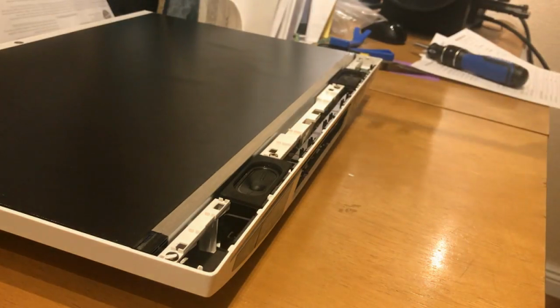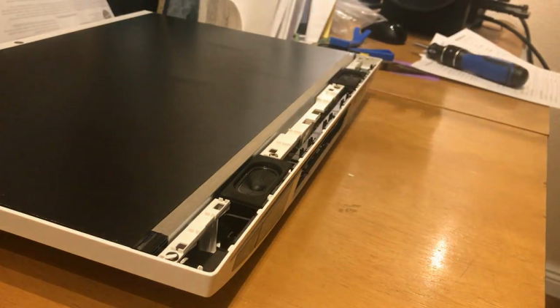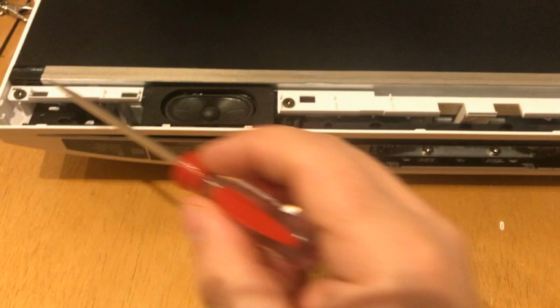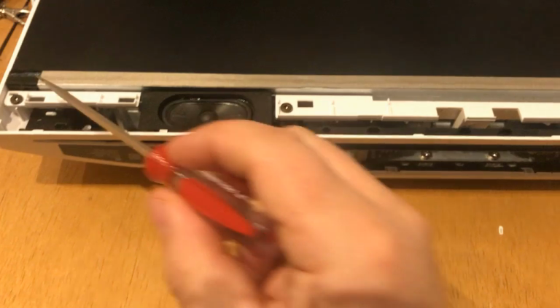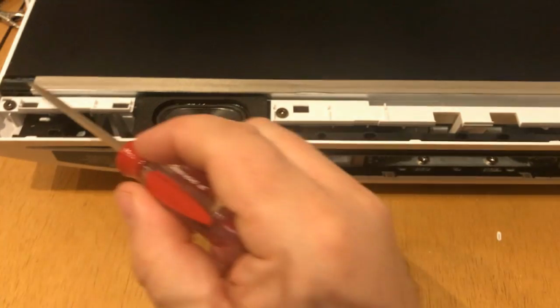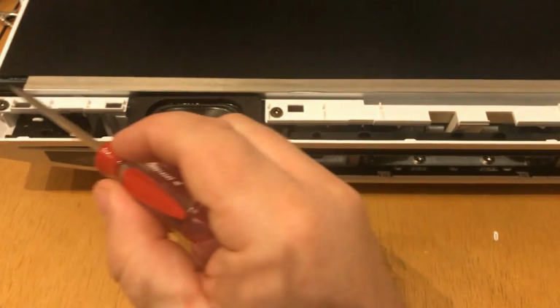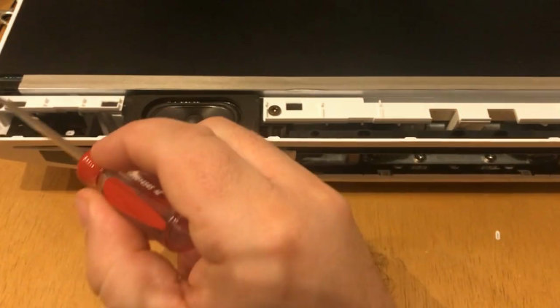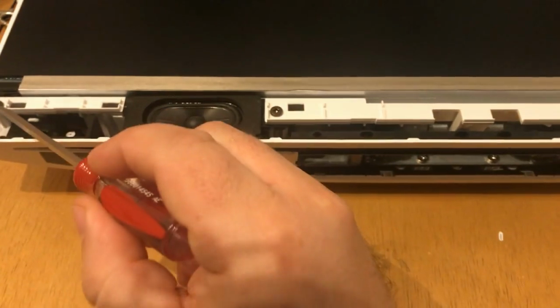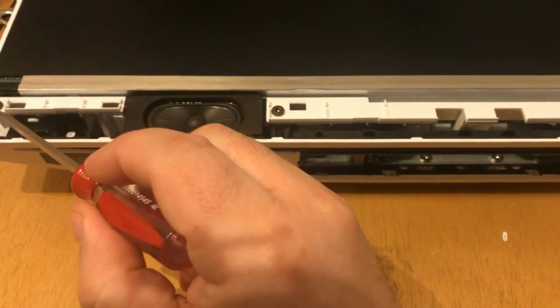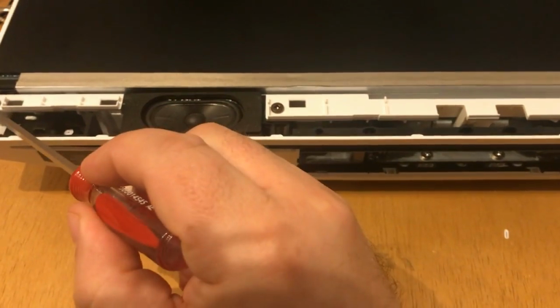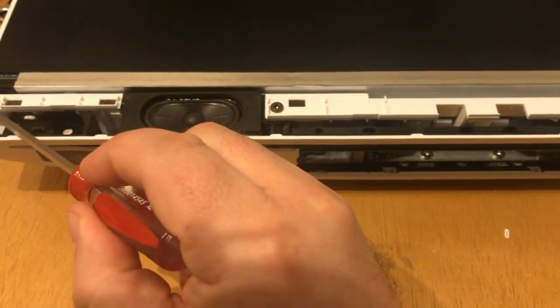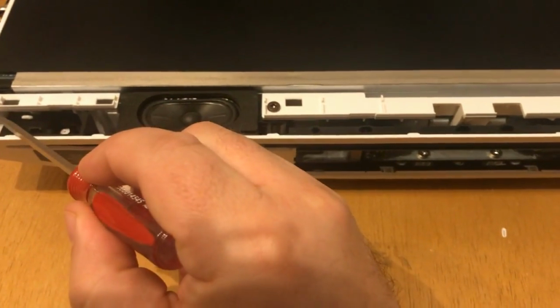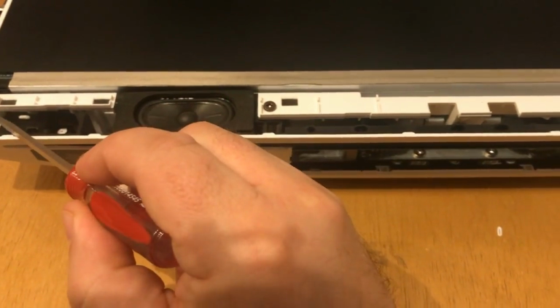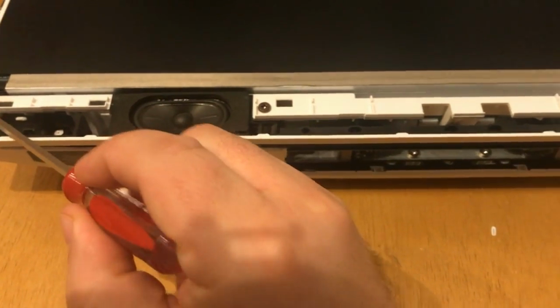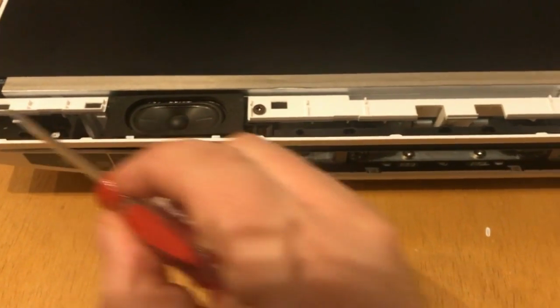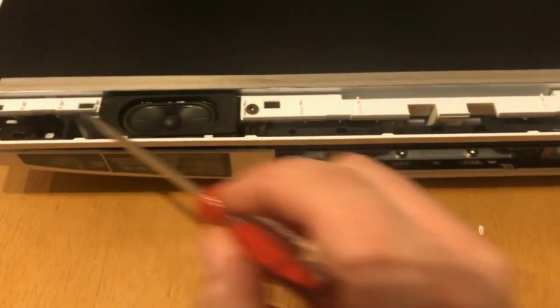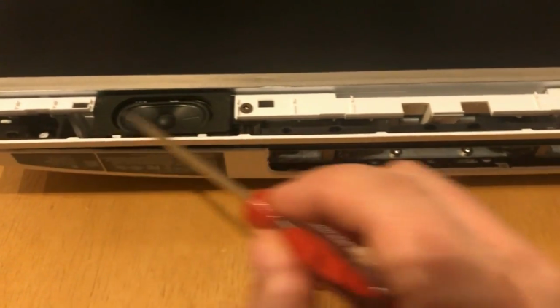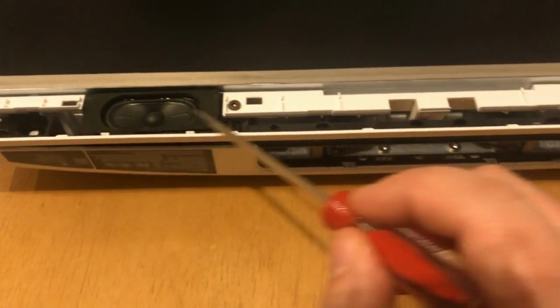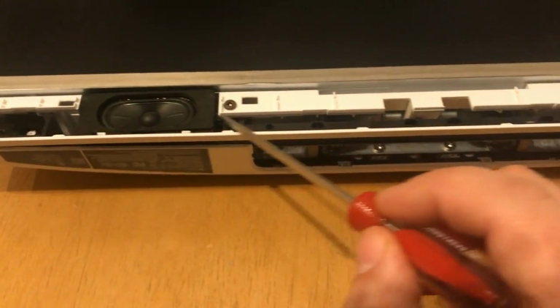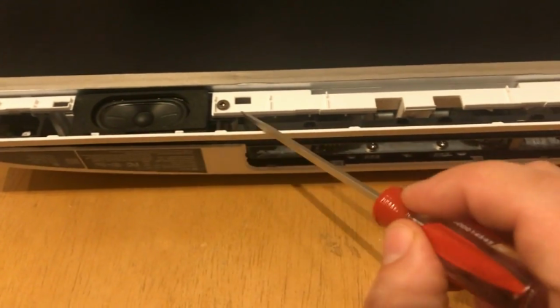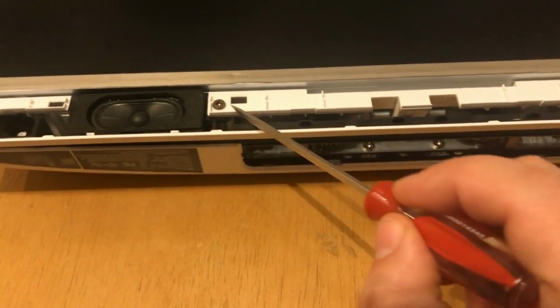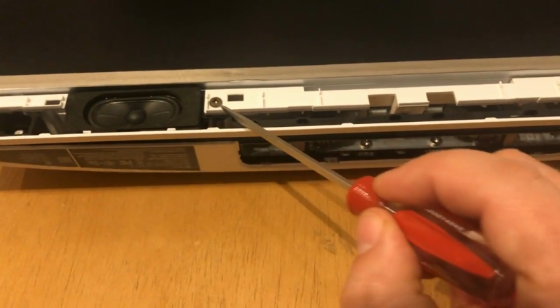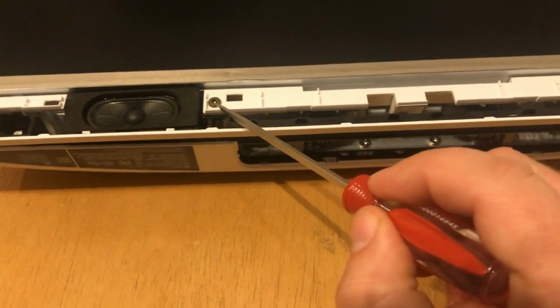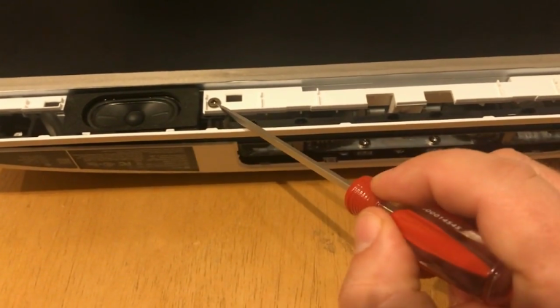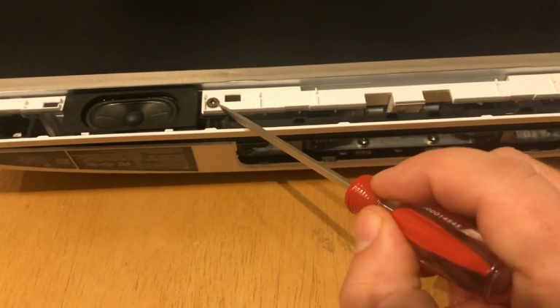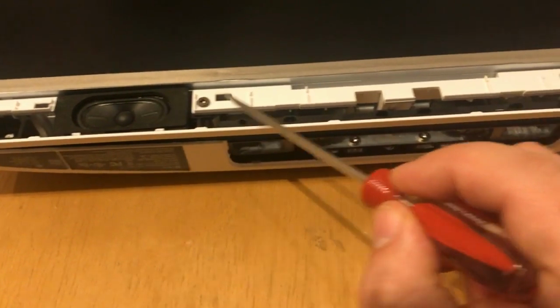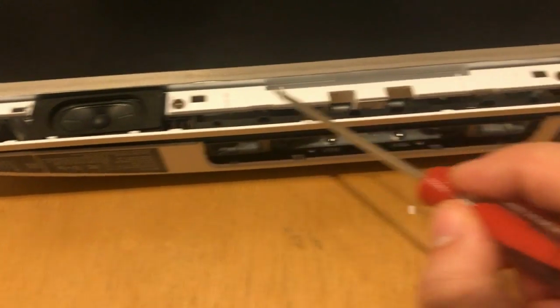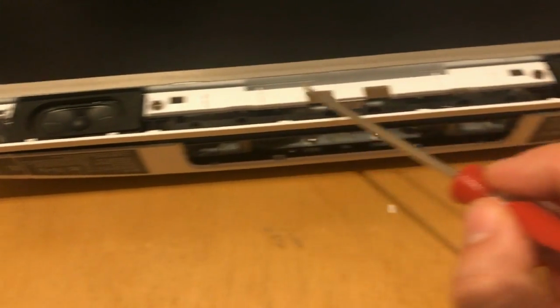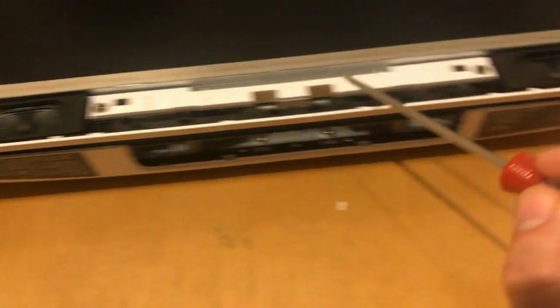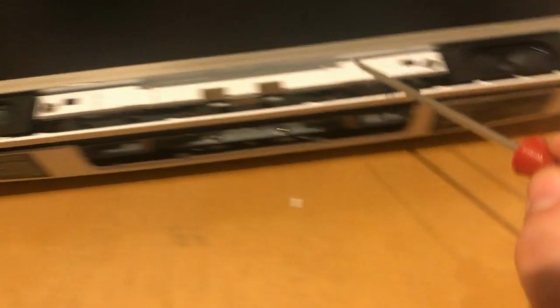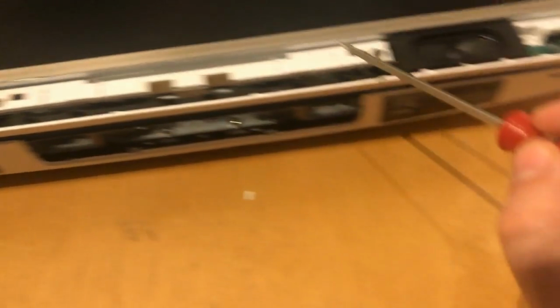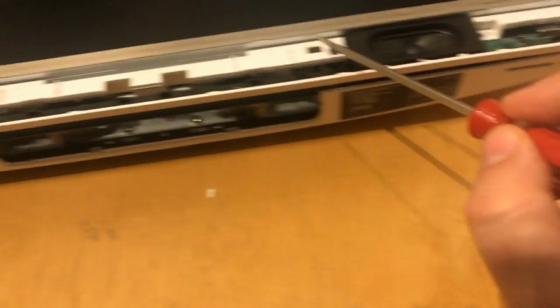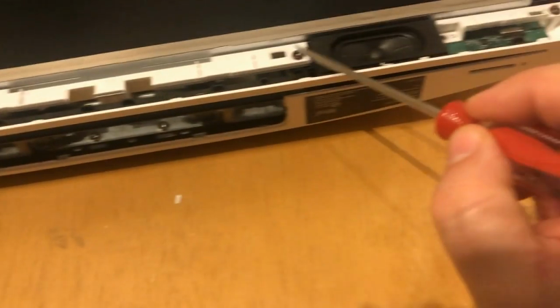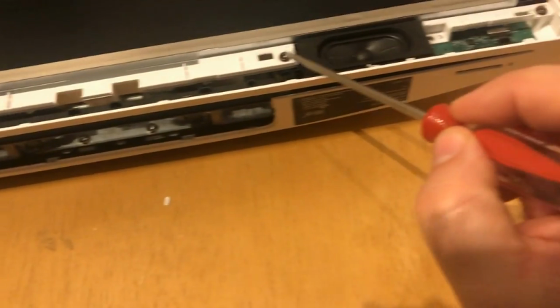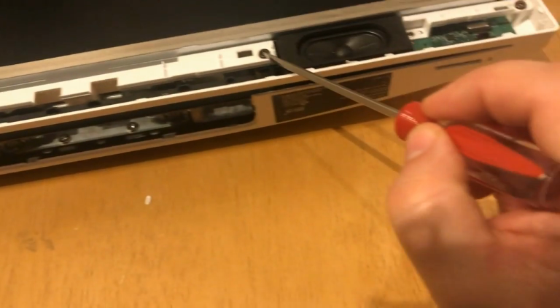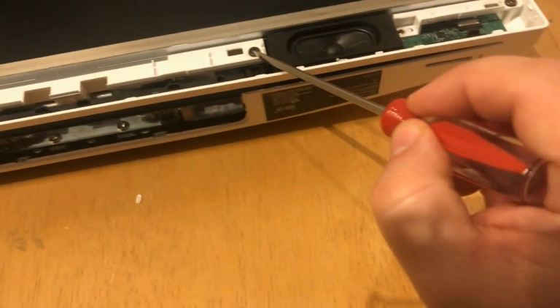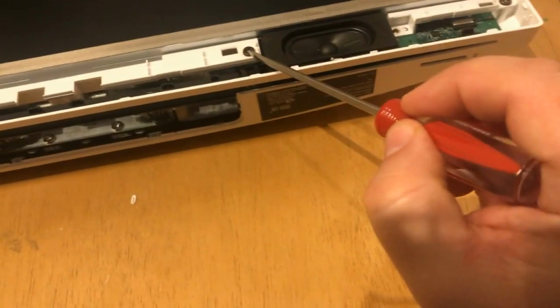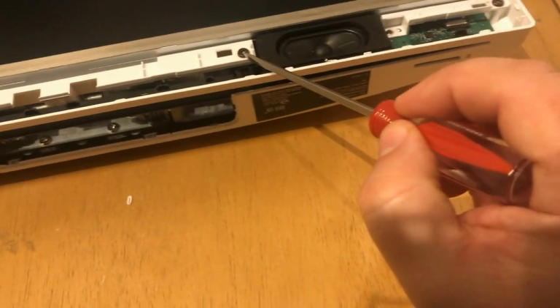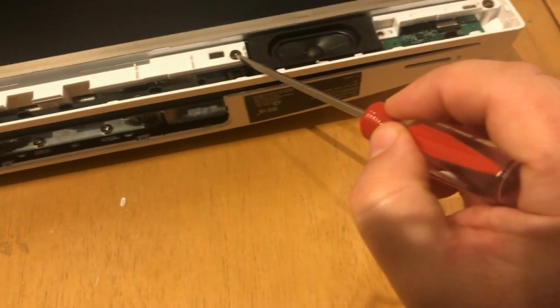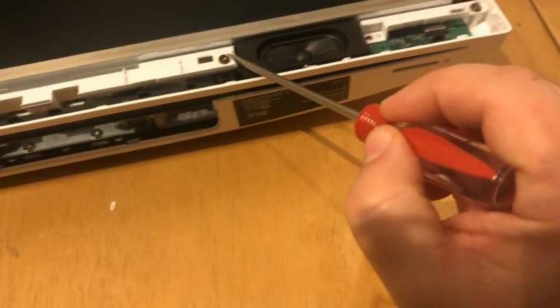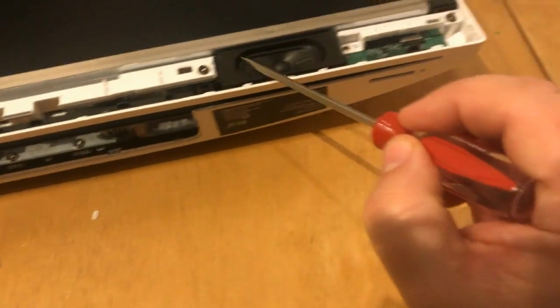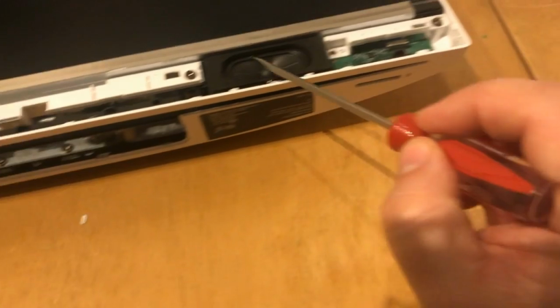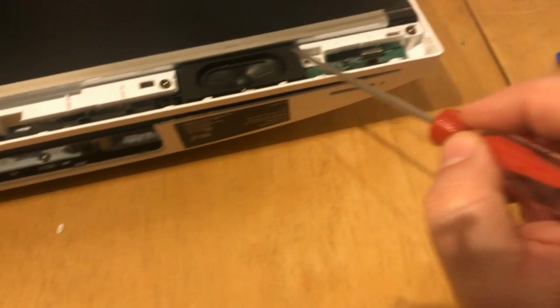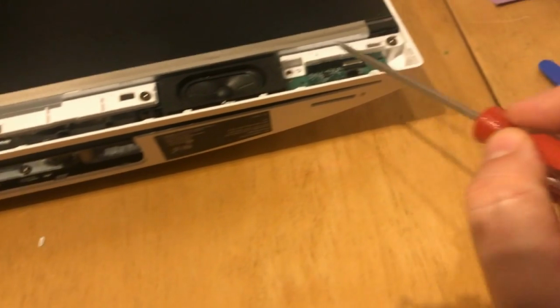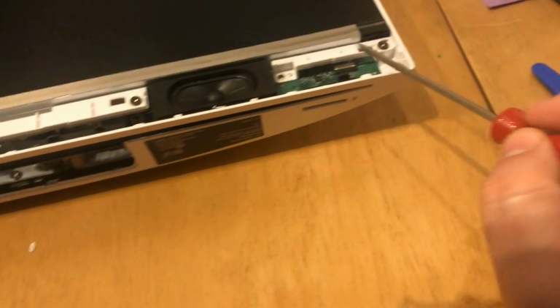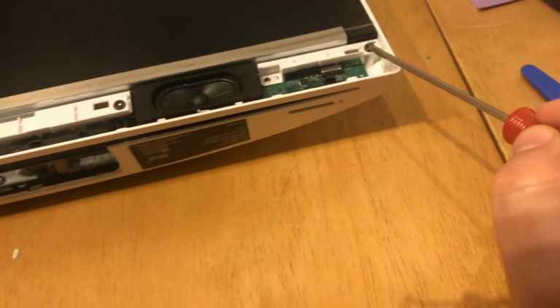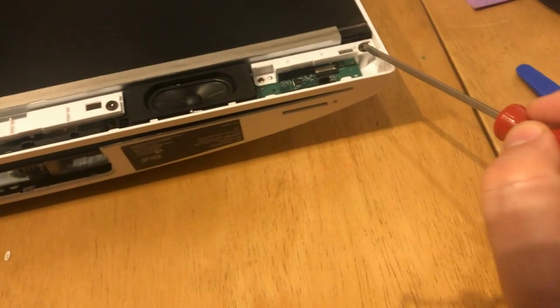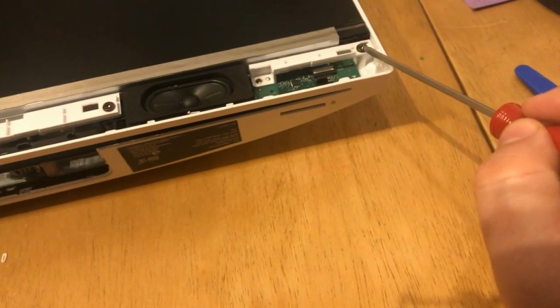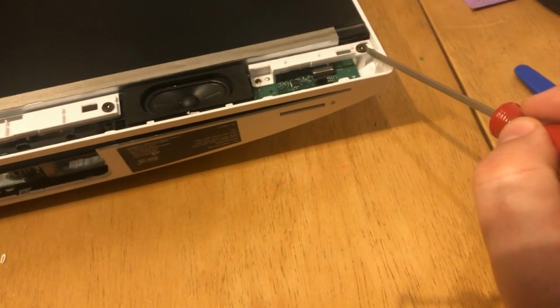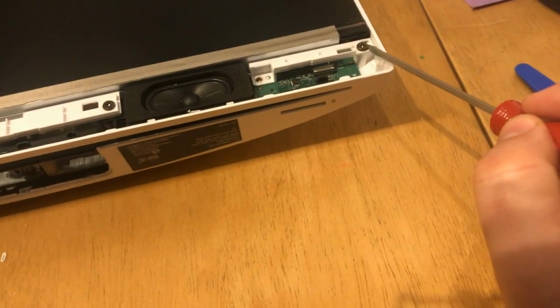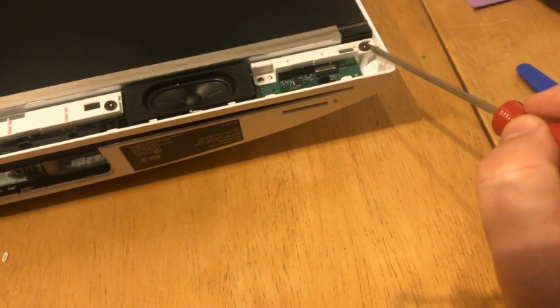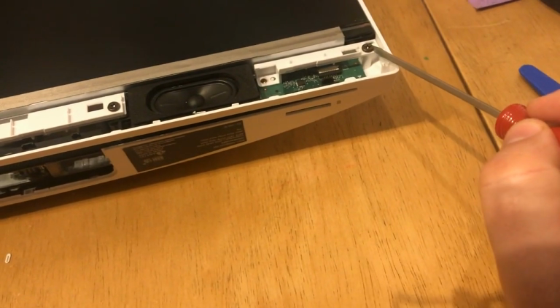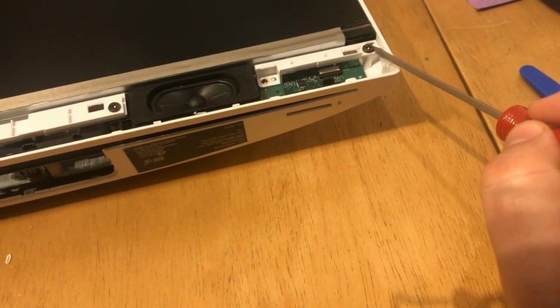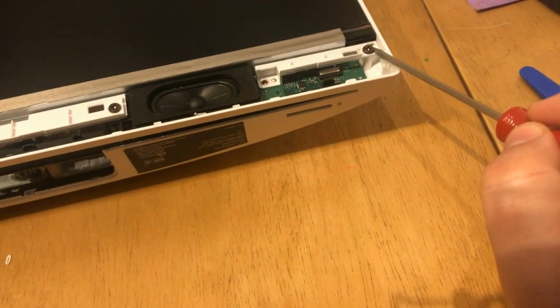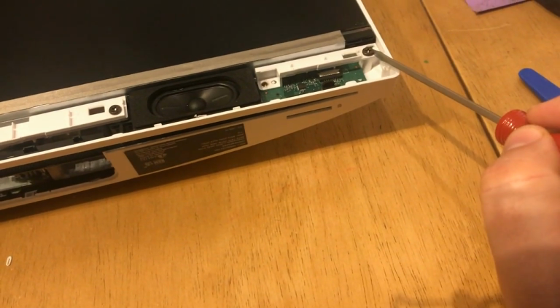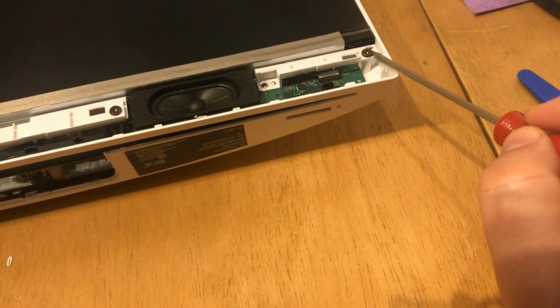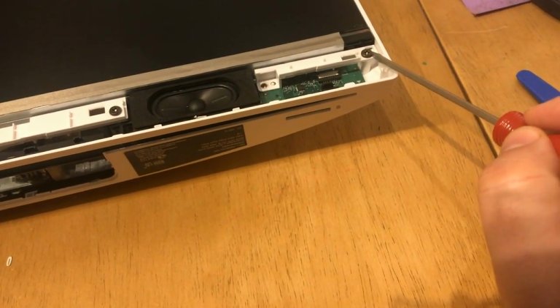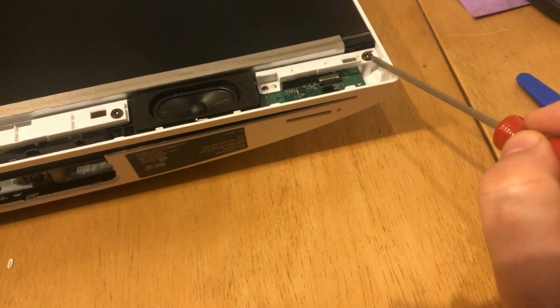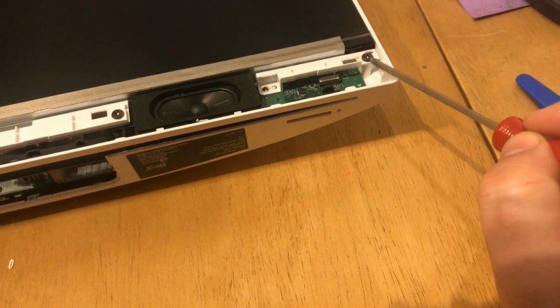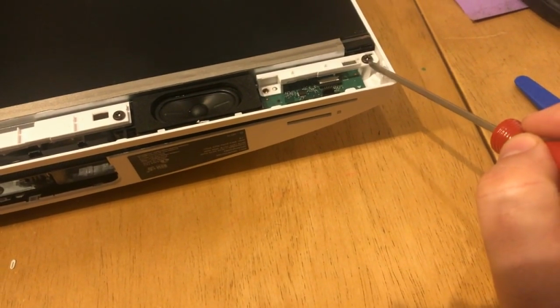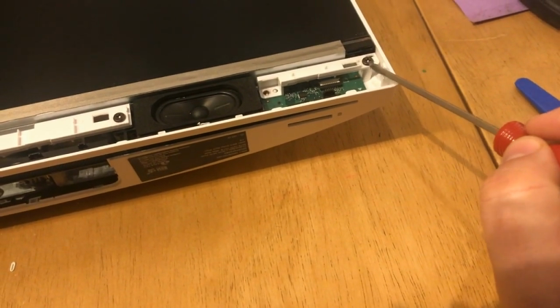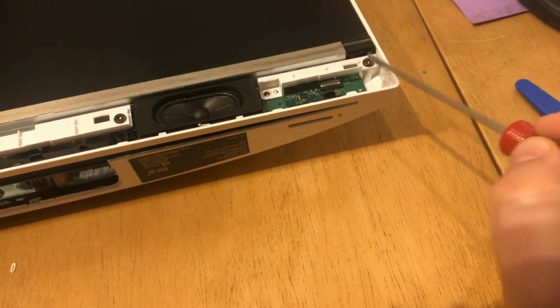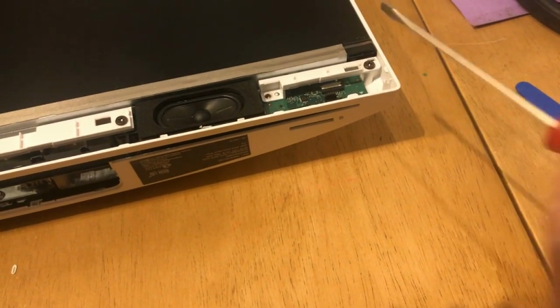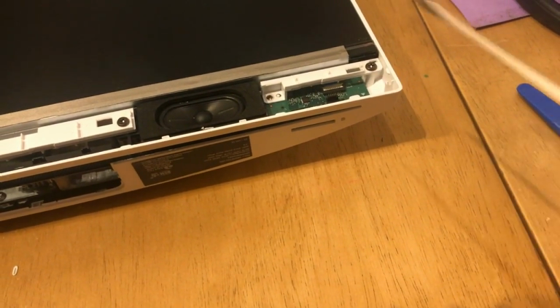This next step, you should have one, two, three, and four screws. Go ahead and take those out.